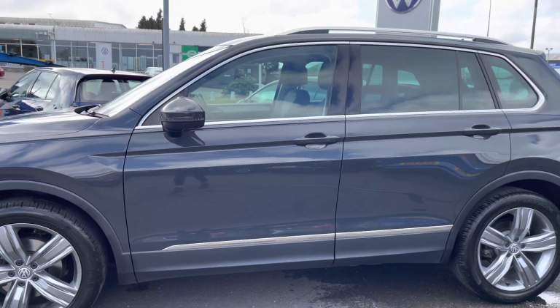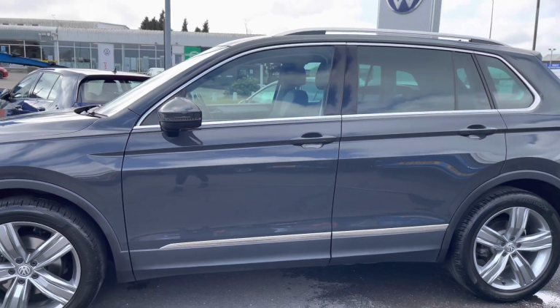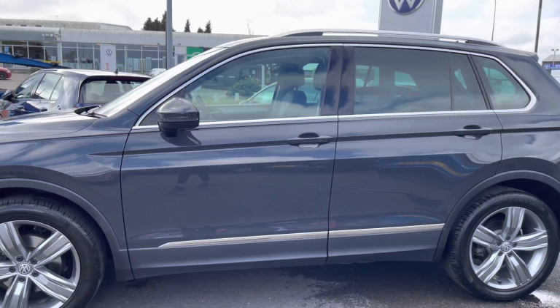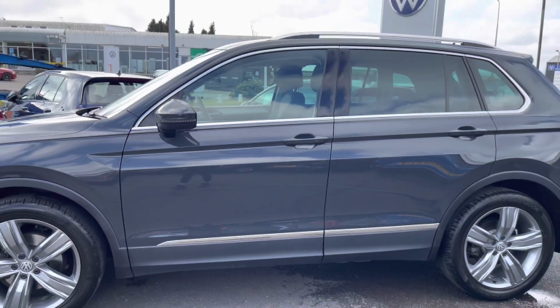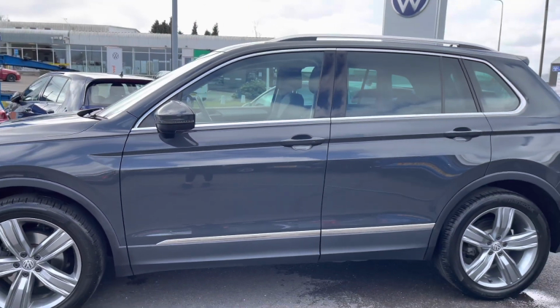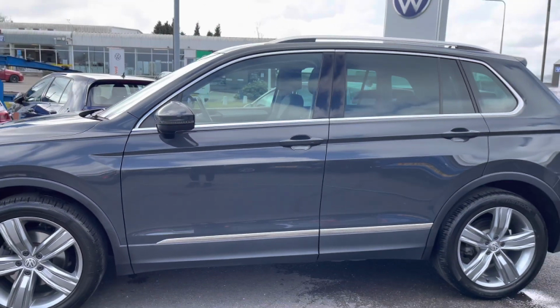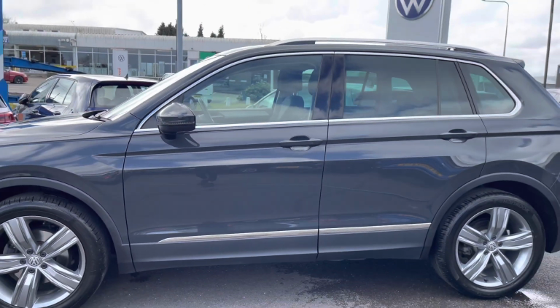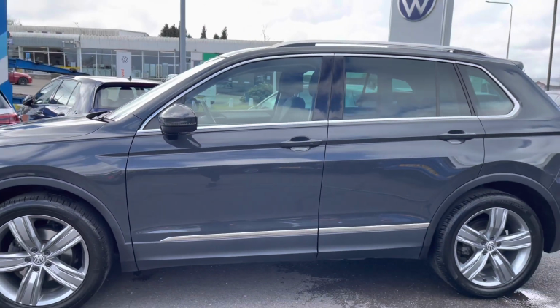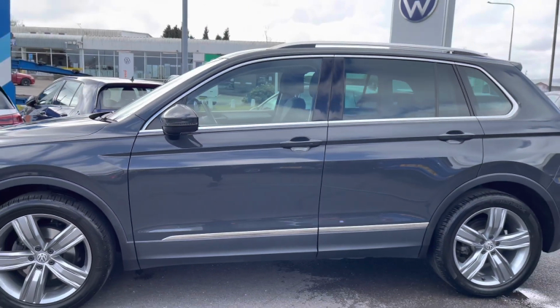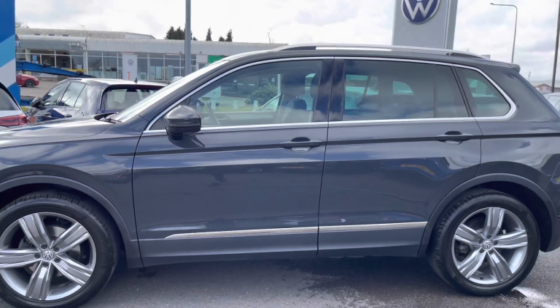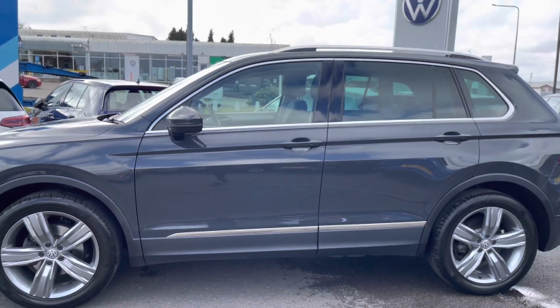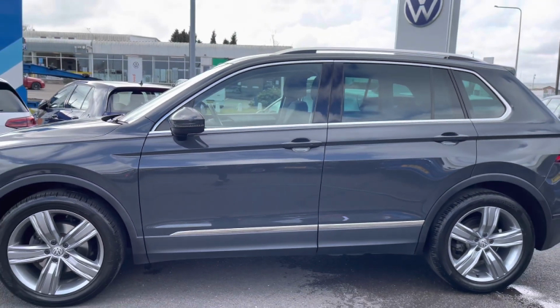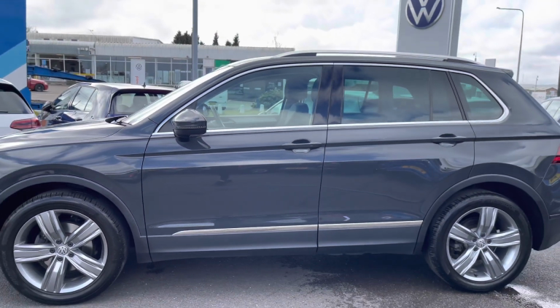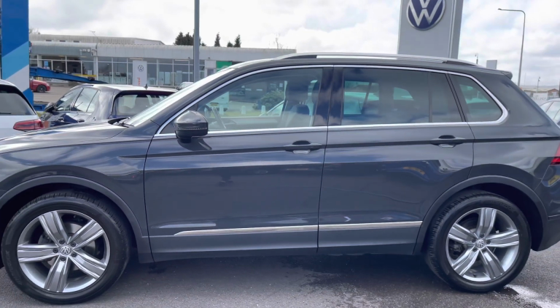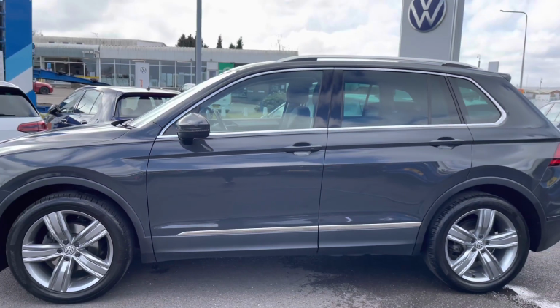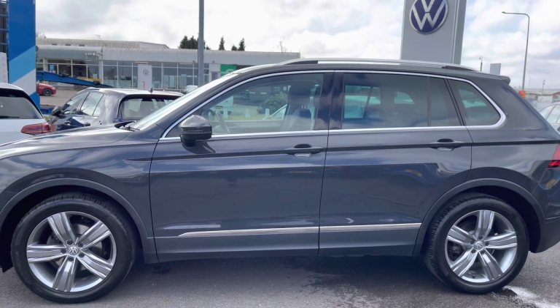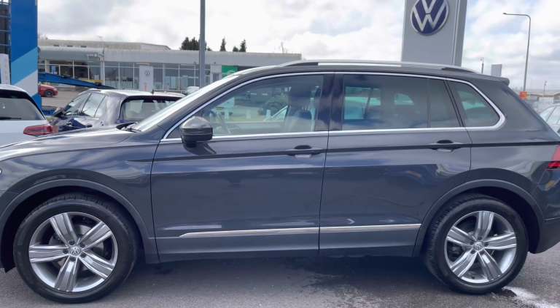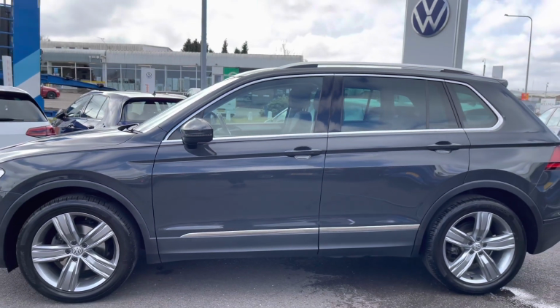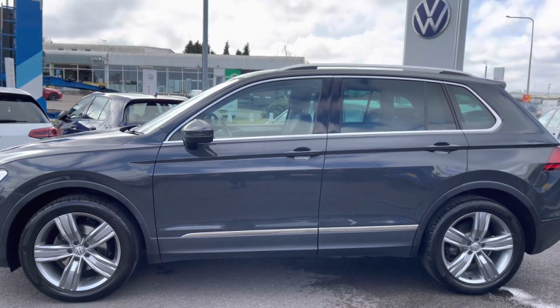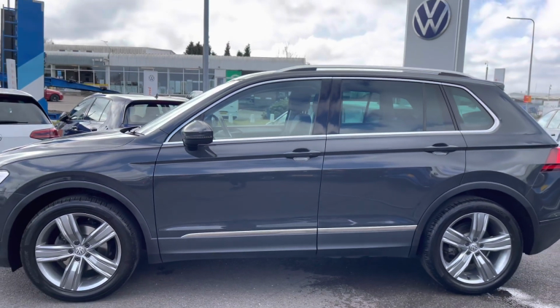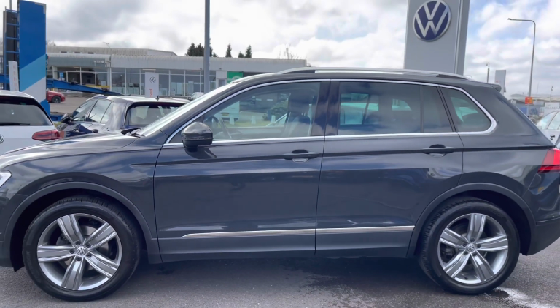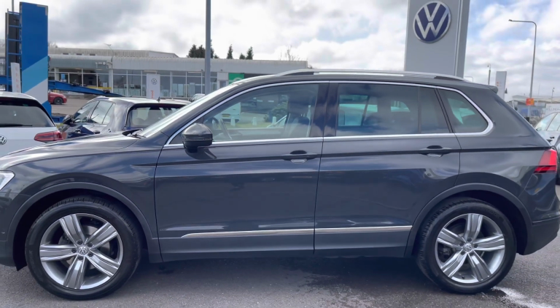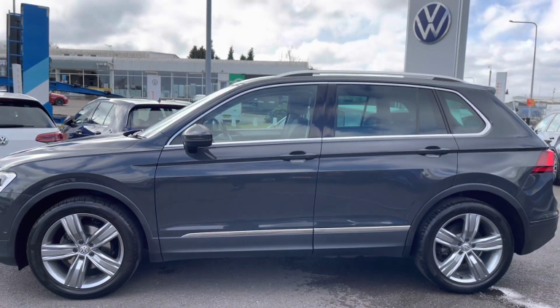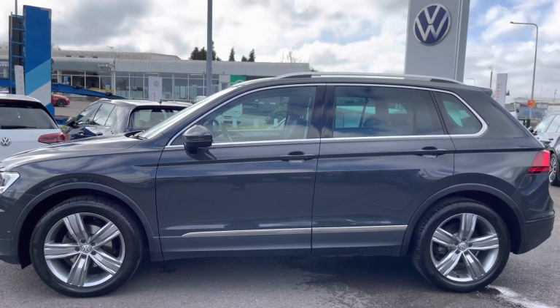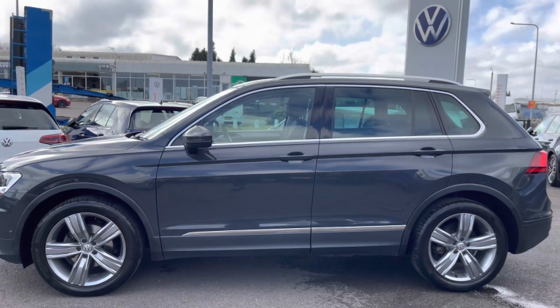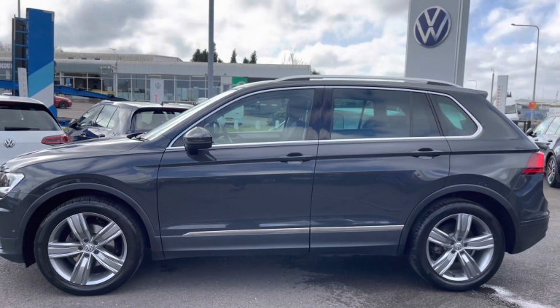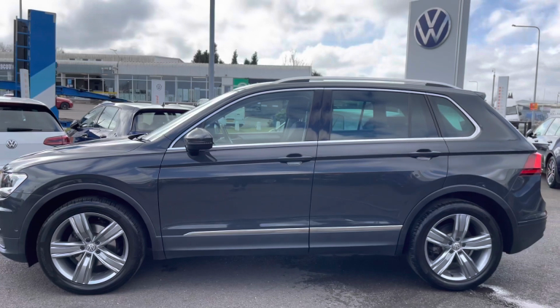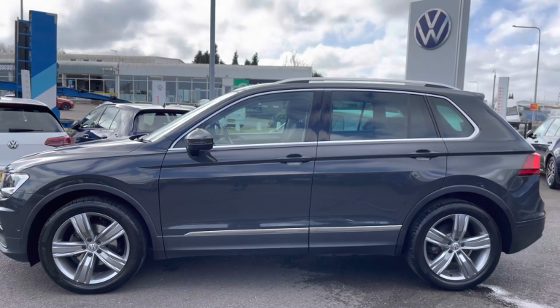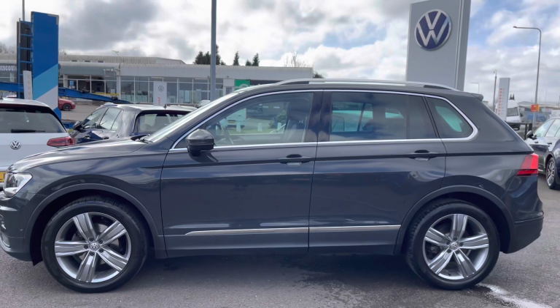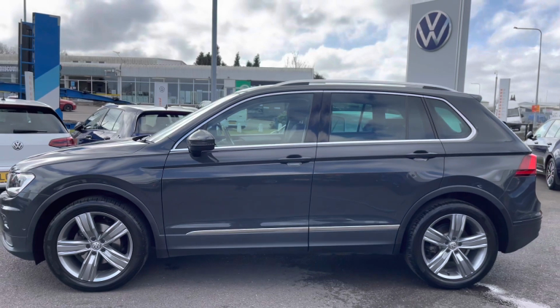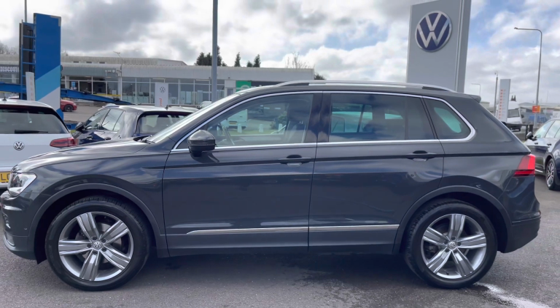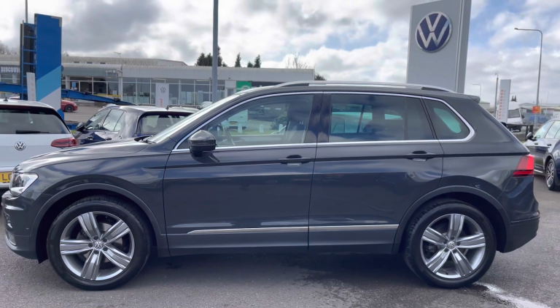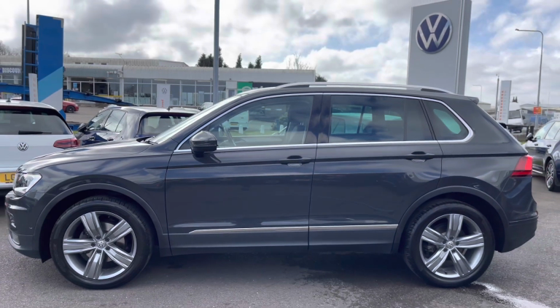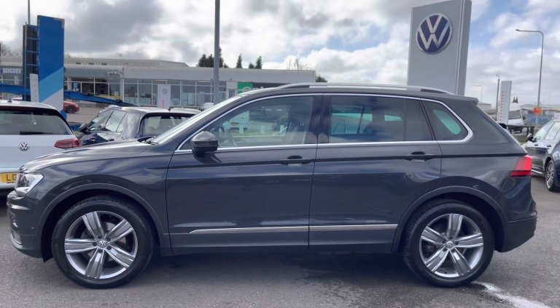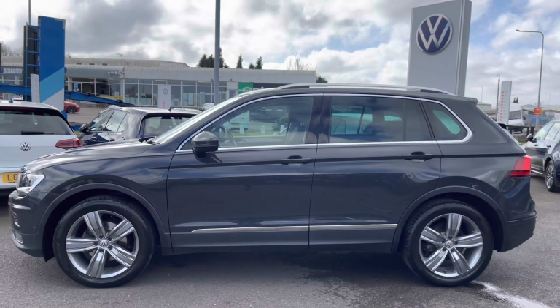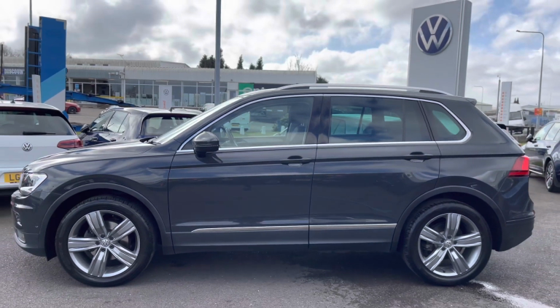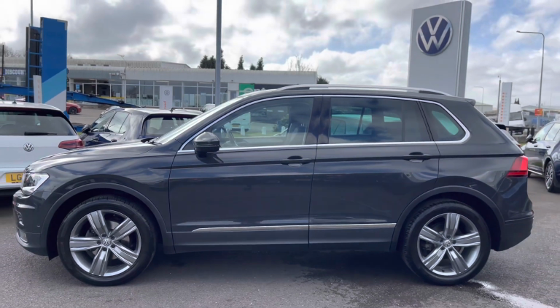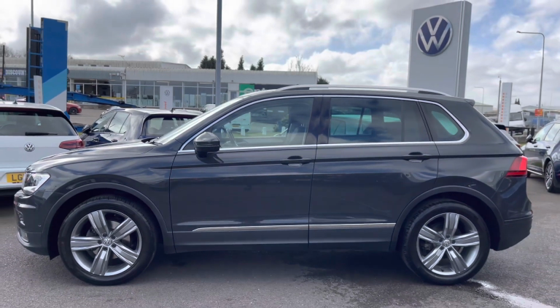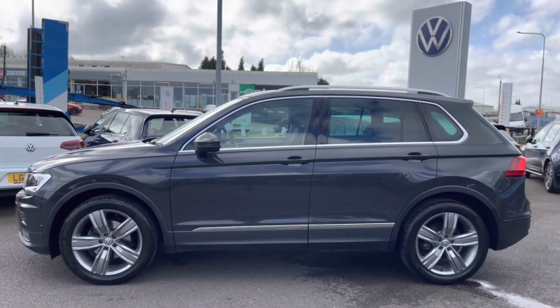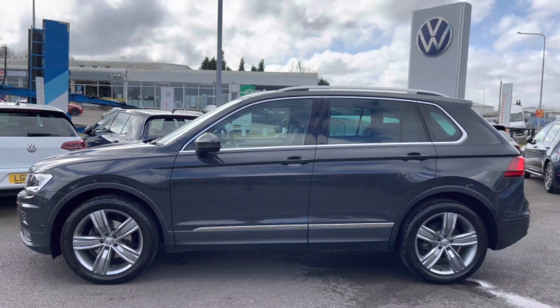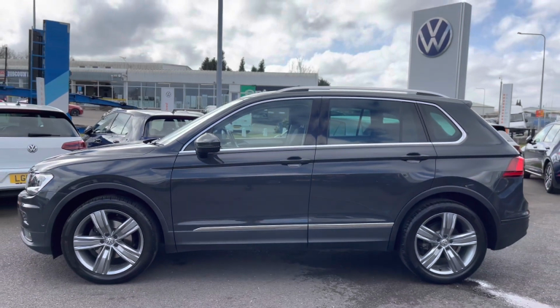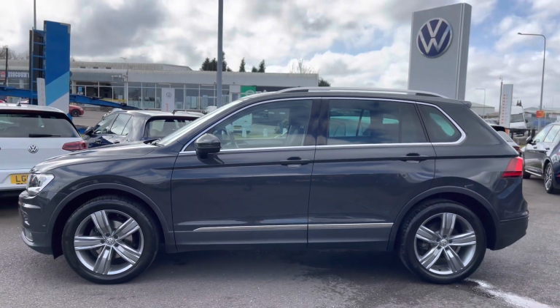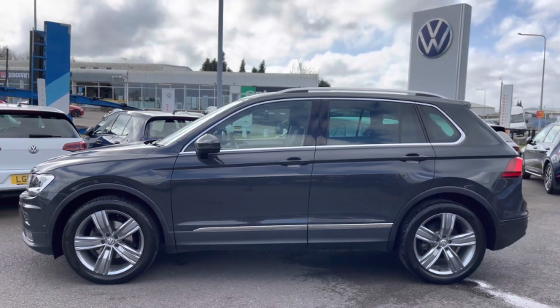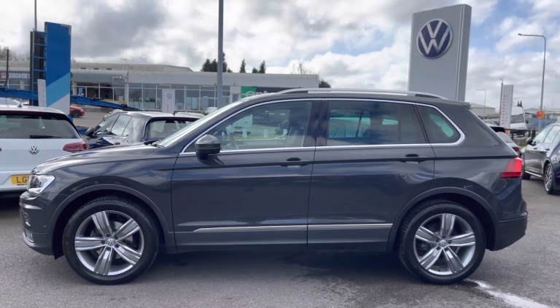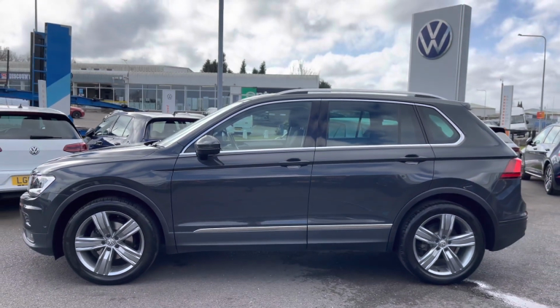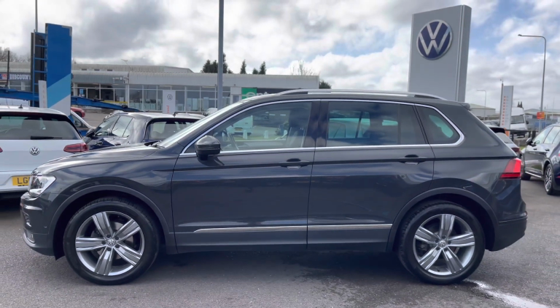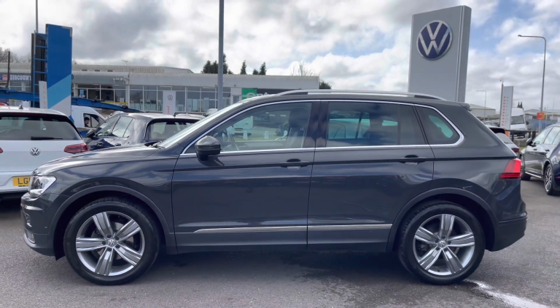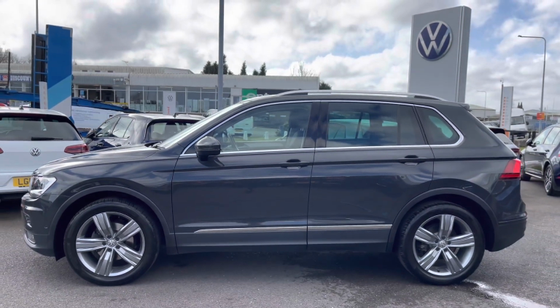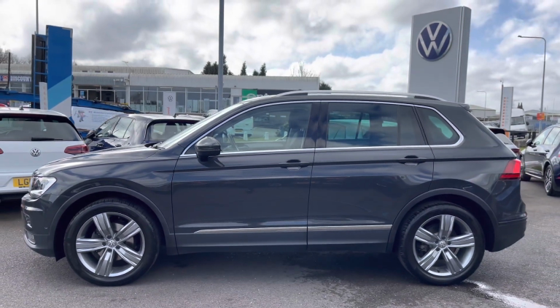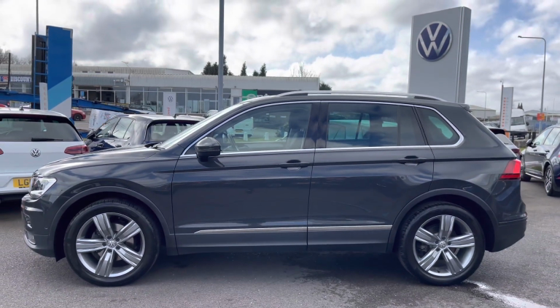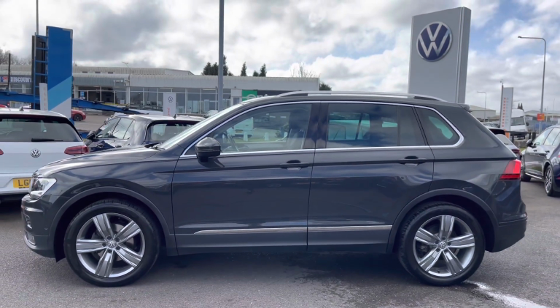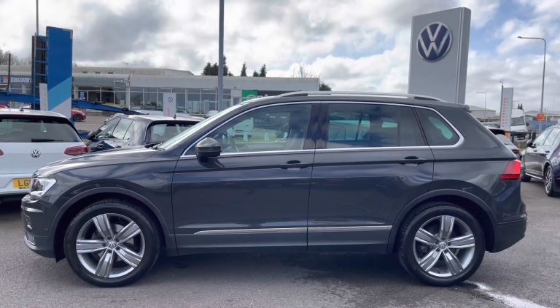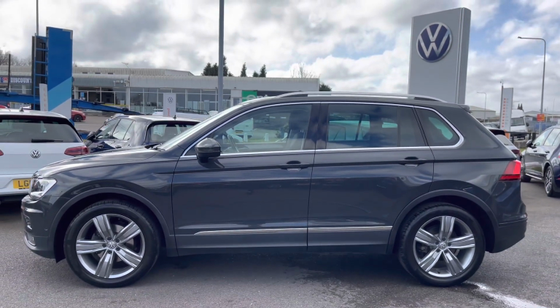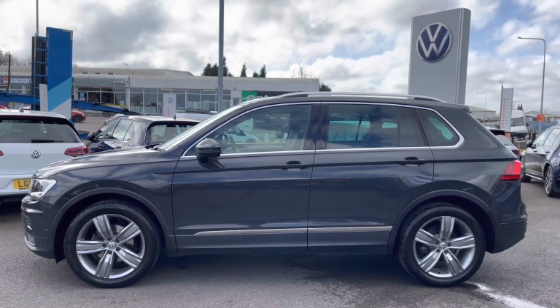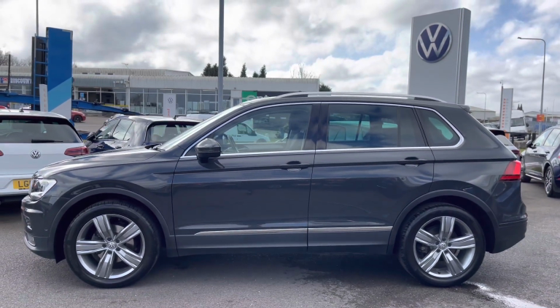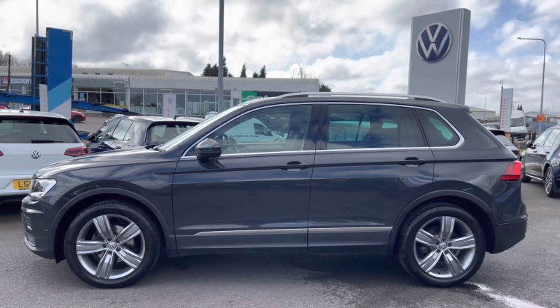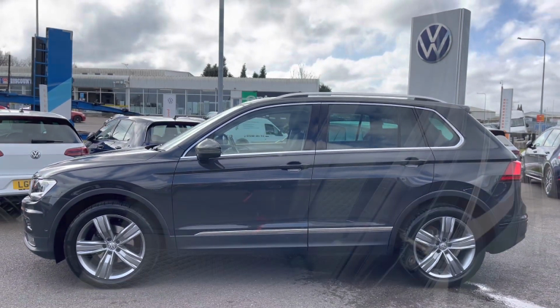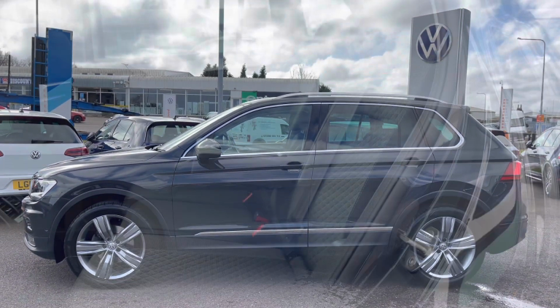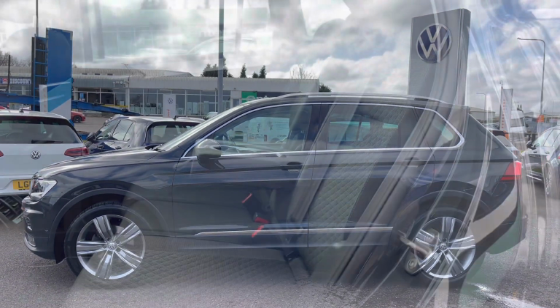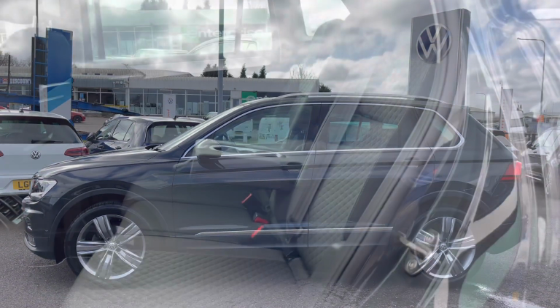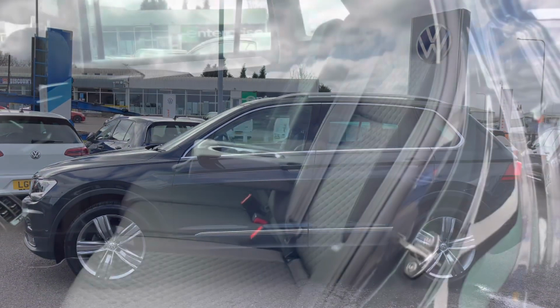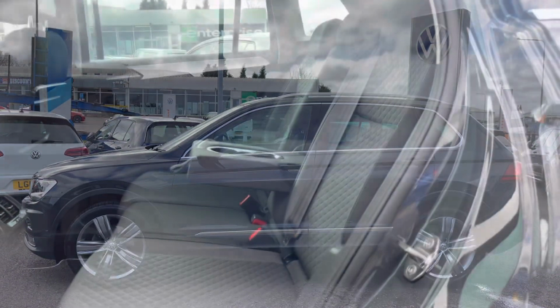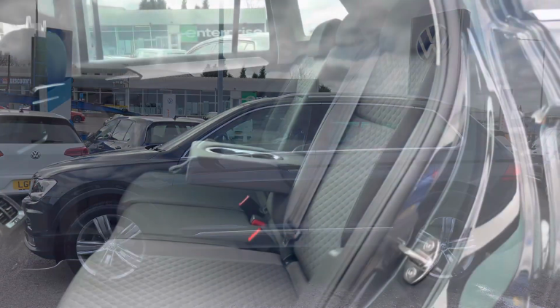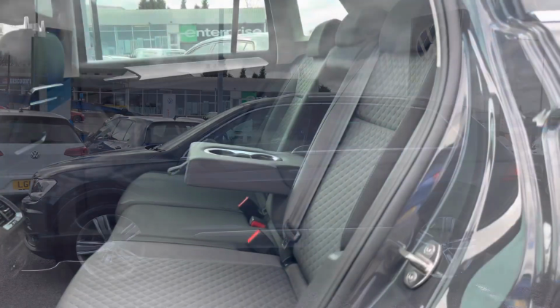You also have fitted roof rails which are ideal for a wide range of outdoor activities. Then we have tinted glass in the rear which will keep the car's temperature regulated.